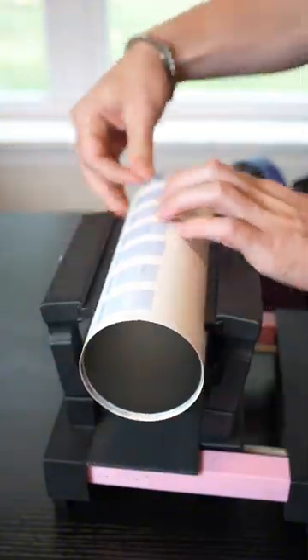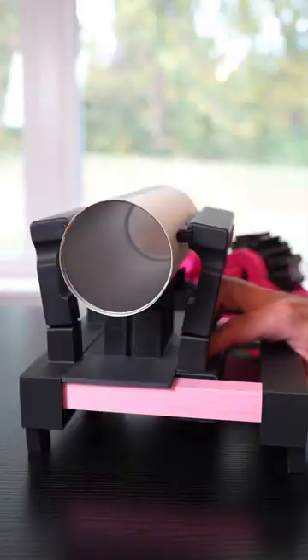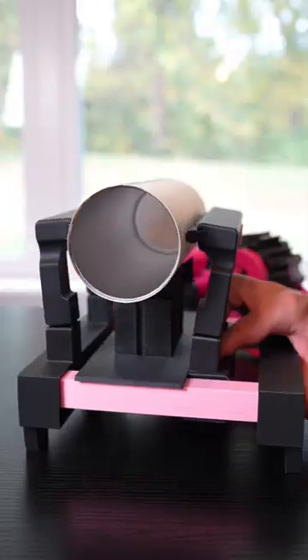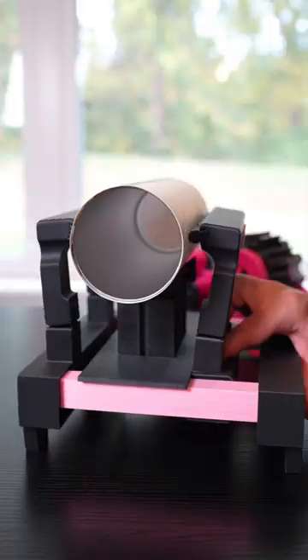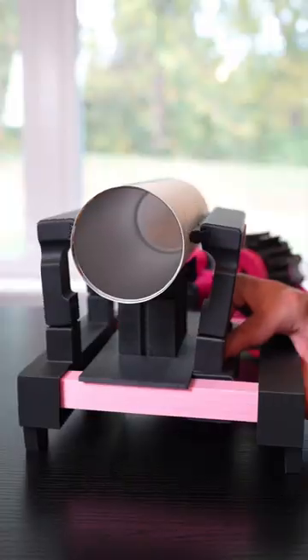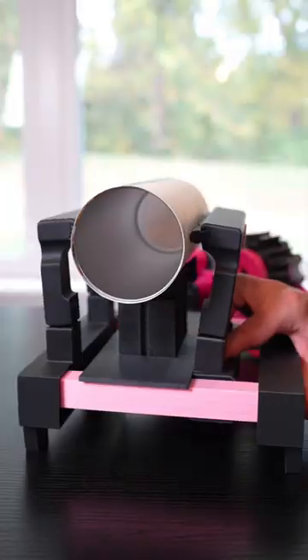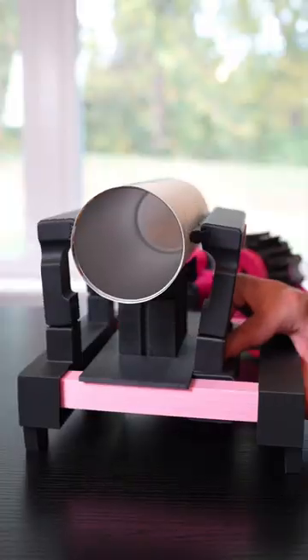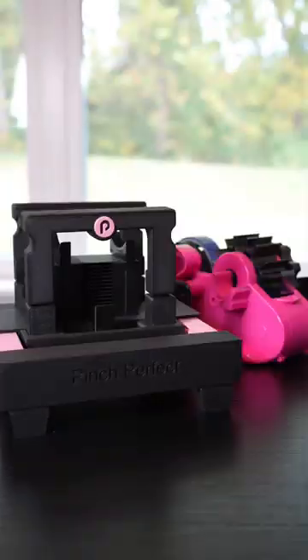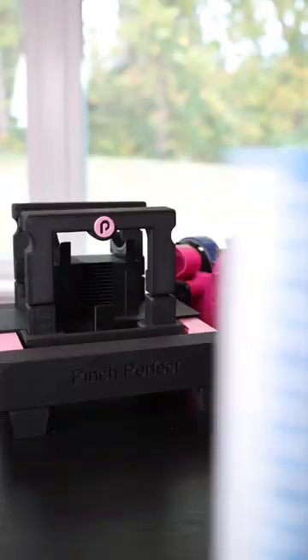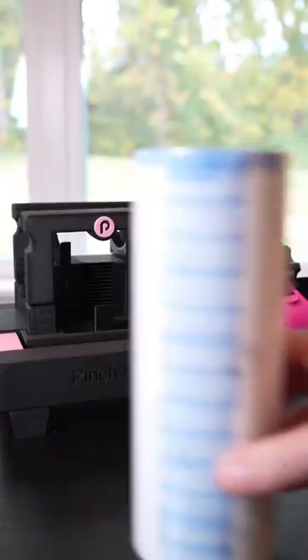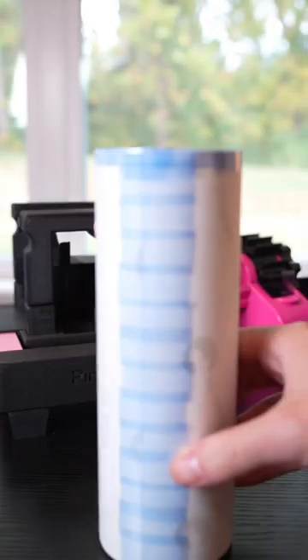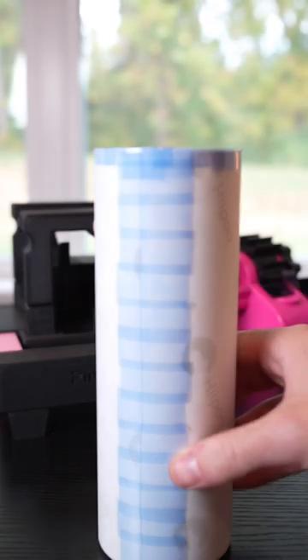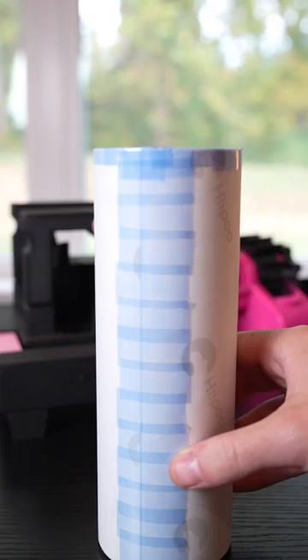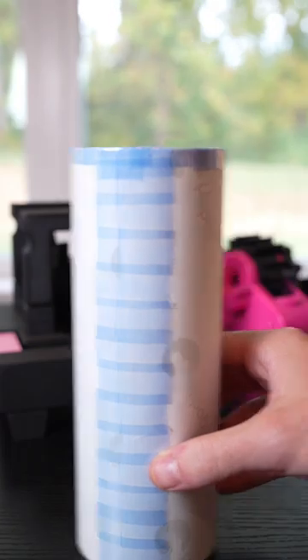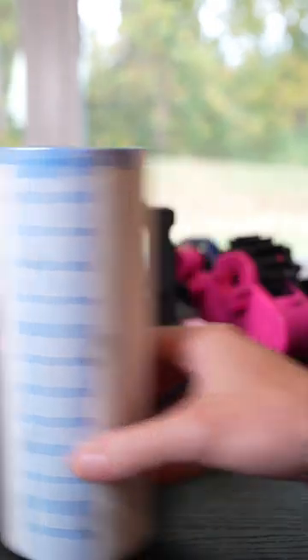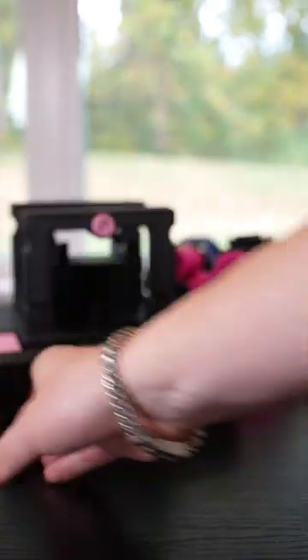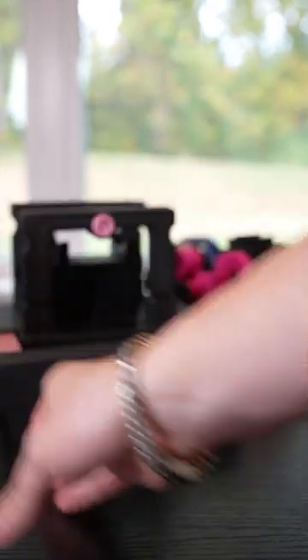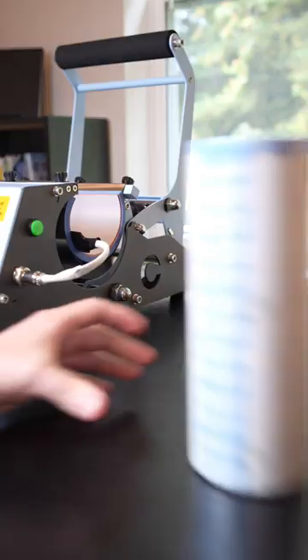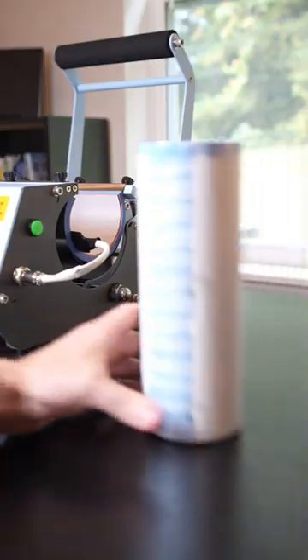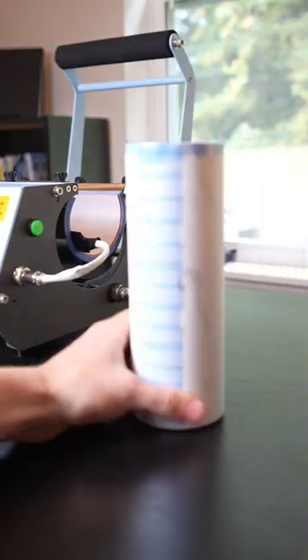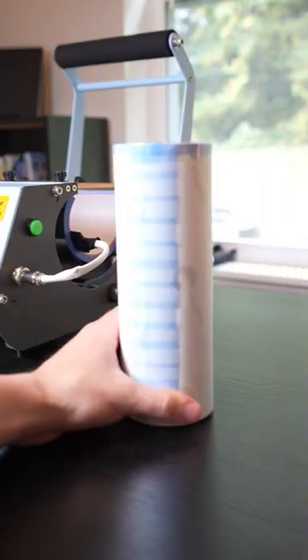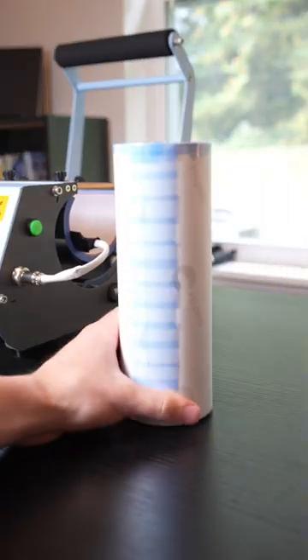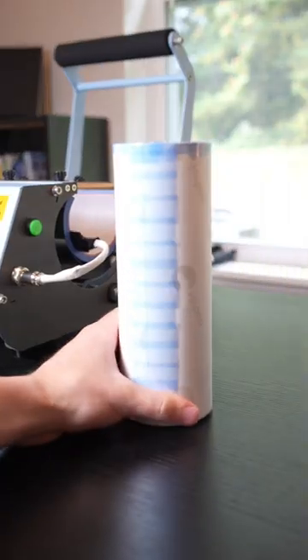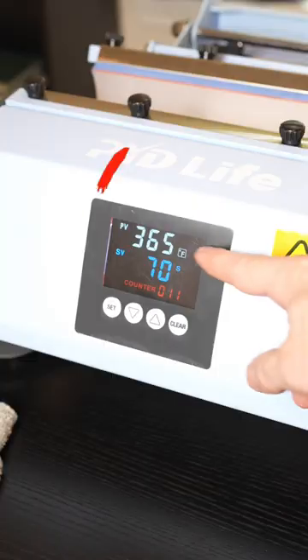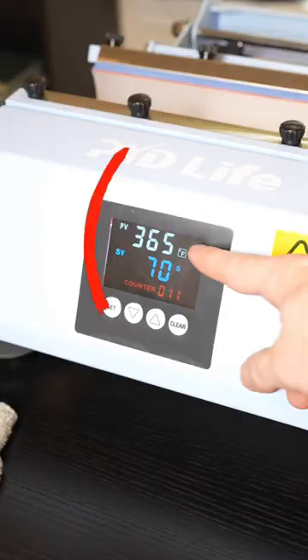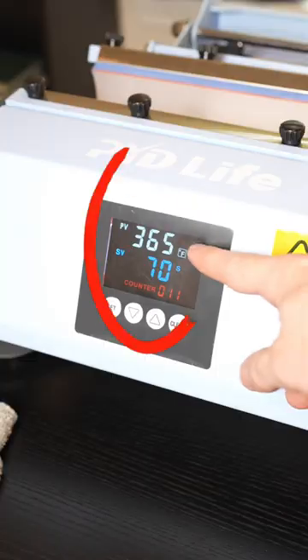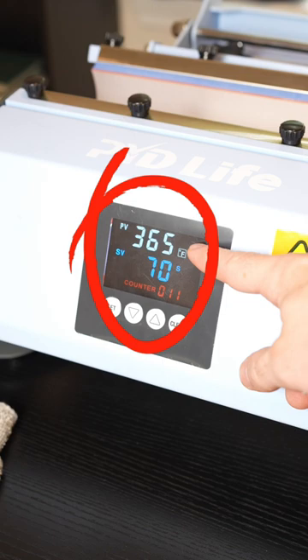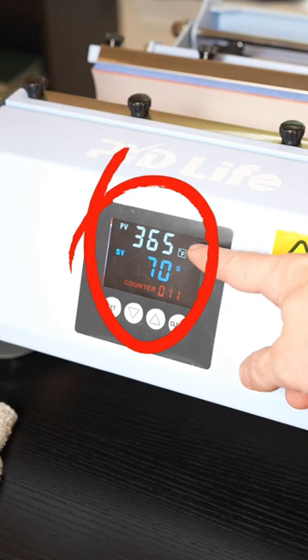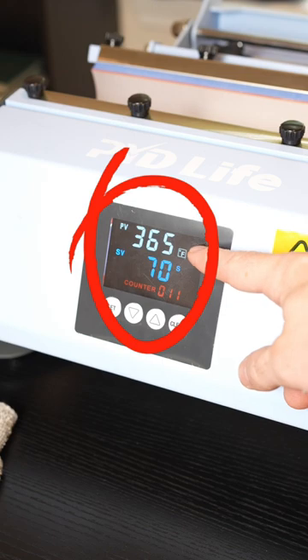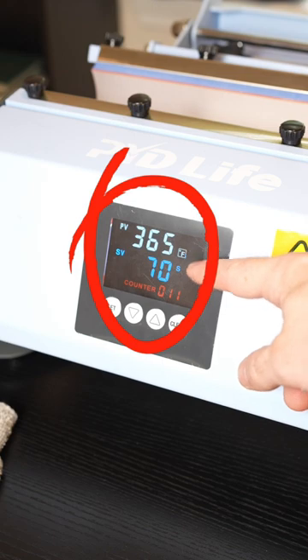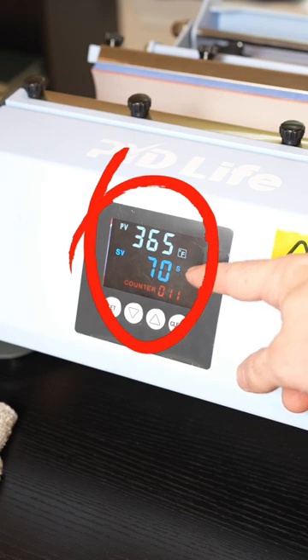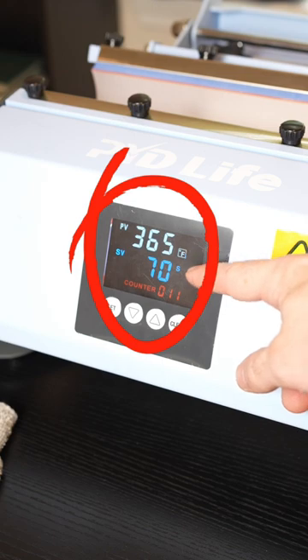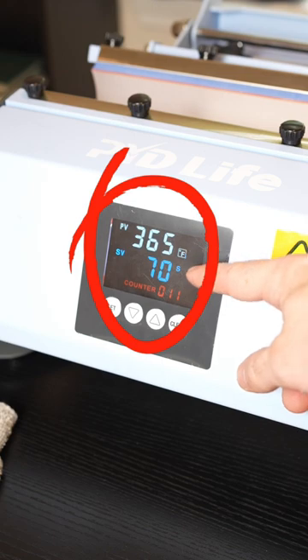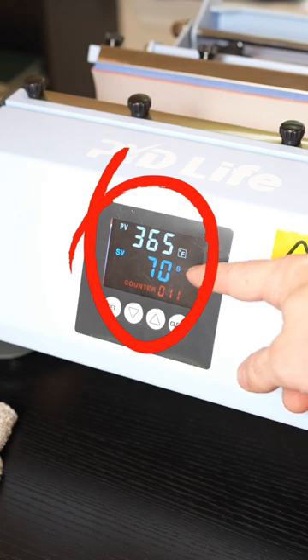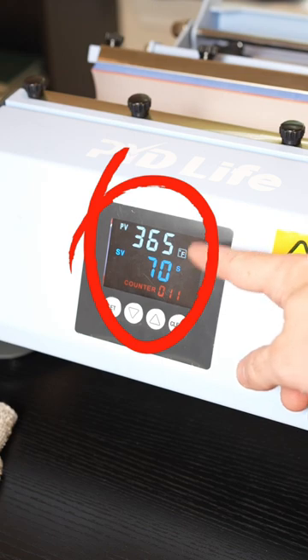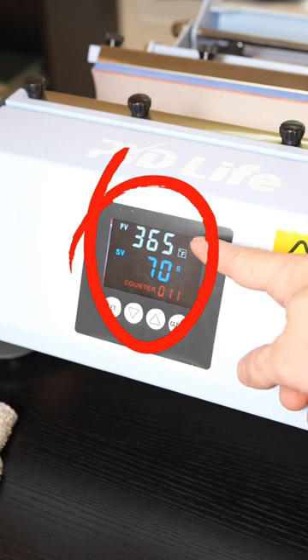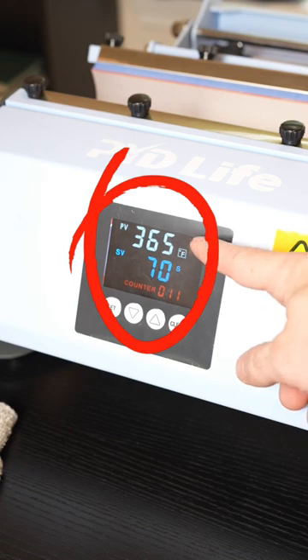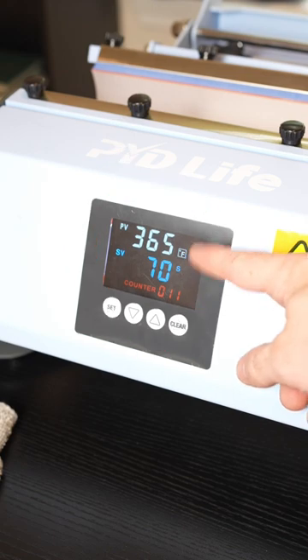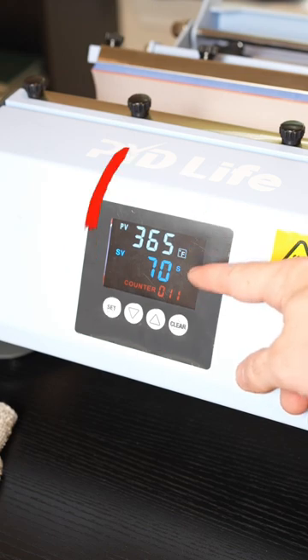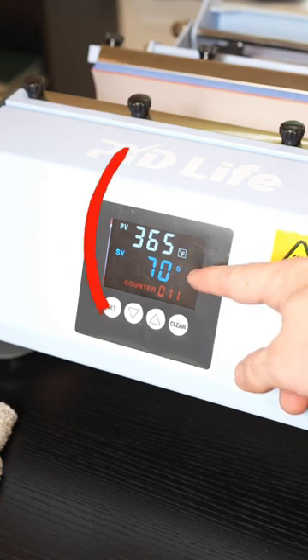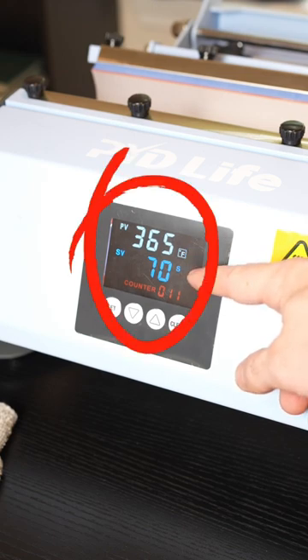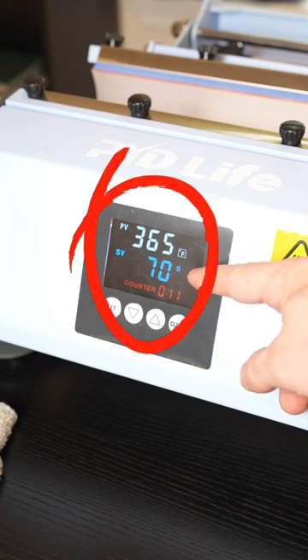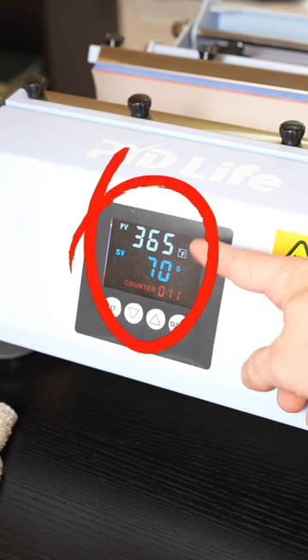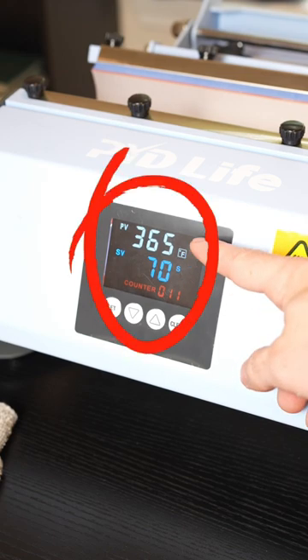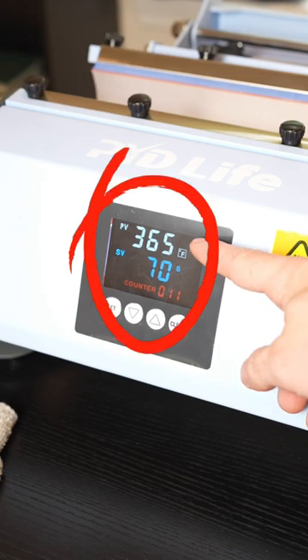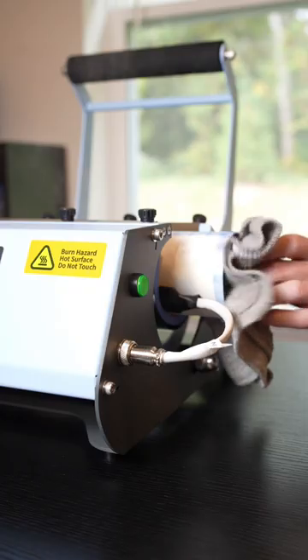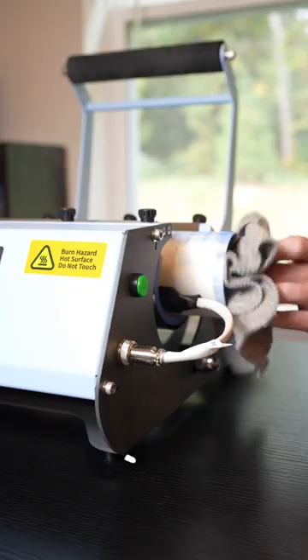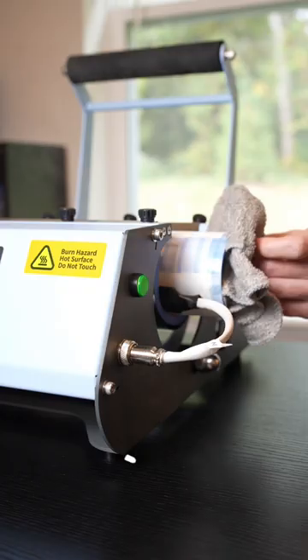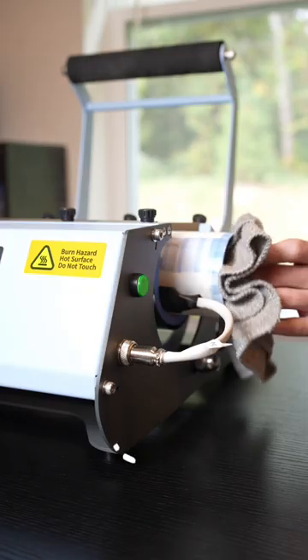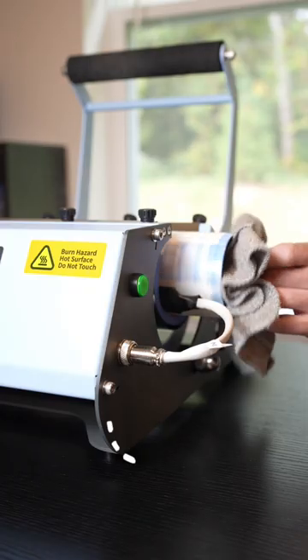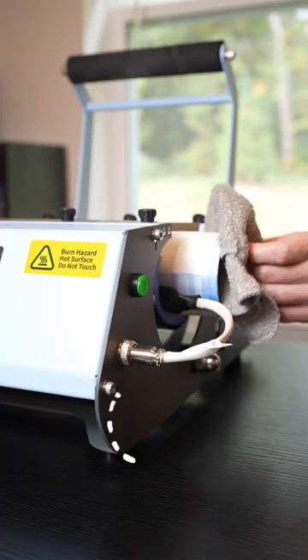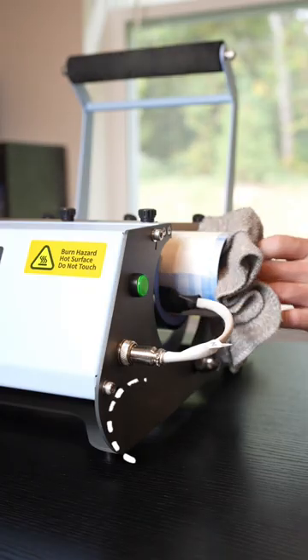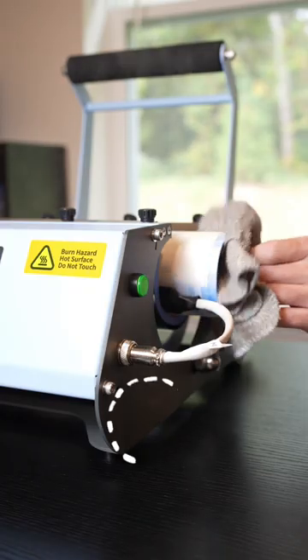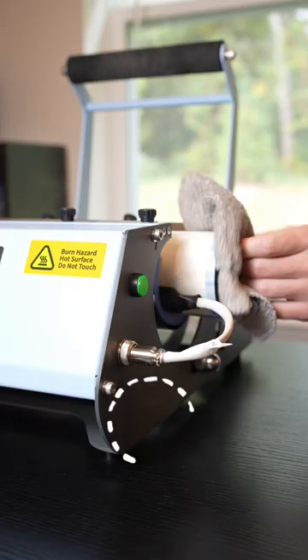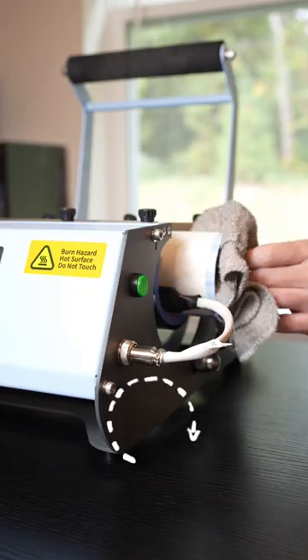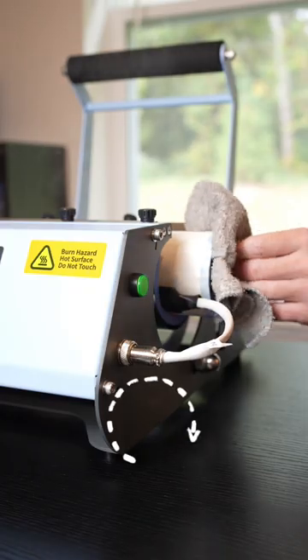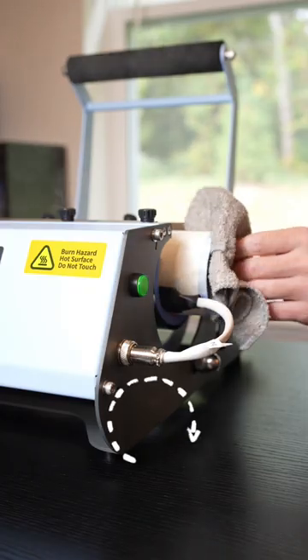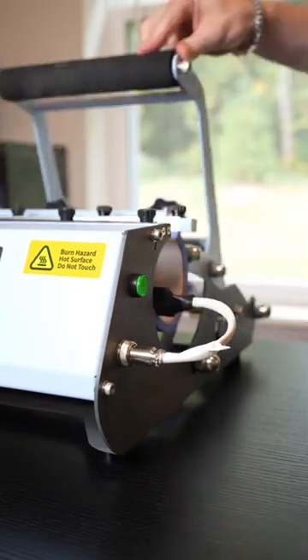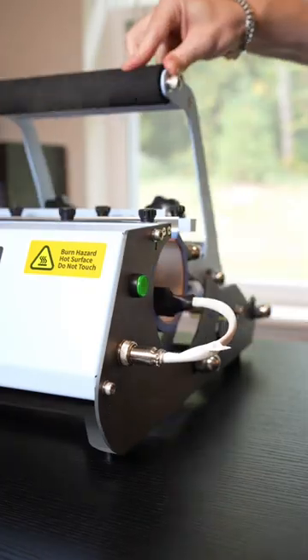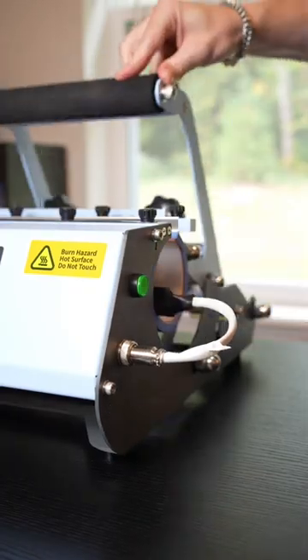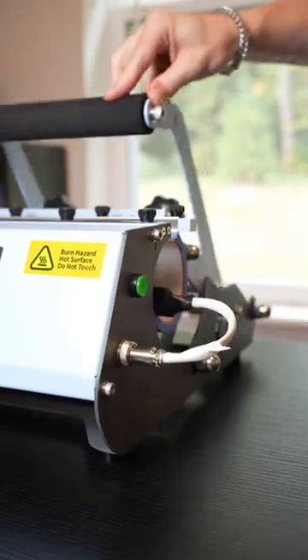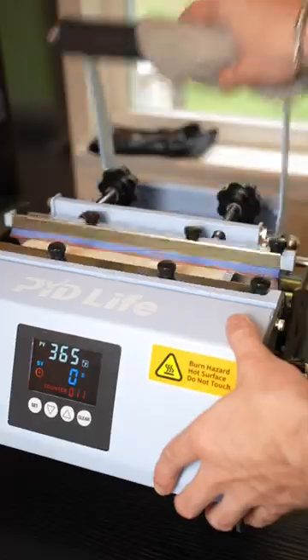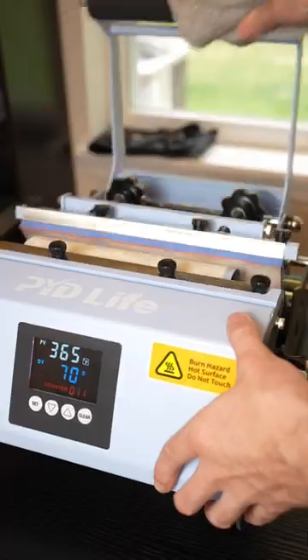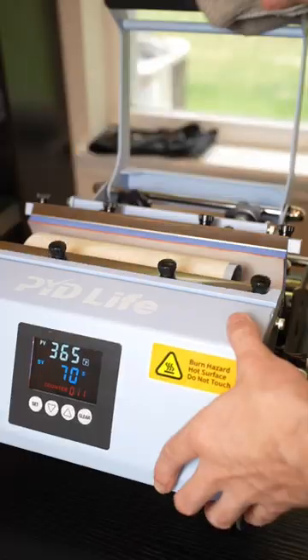Pop it out, tape the rest, and then throw it in the heat press. Two presses total at 365 for 70 seconds, flipping 180 on the second press.